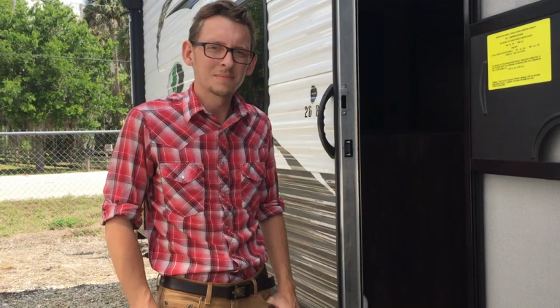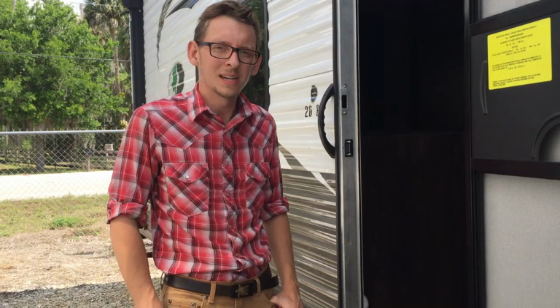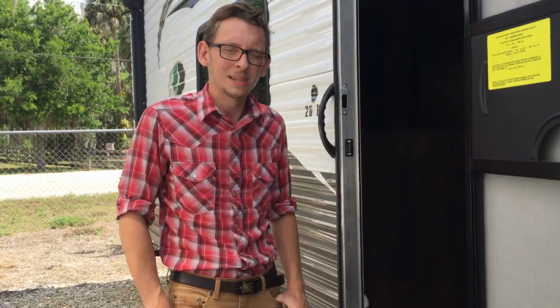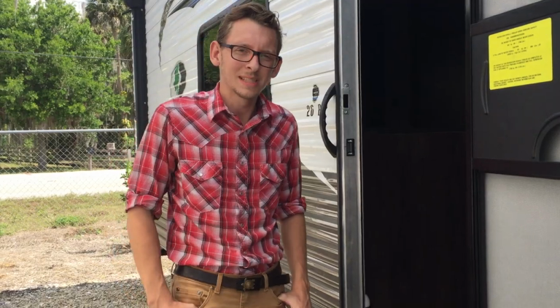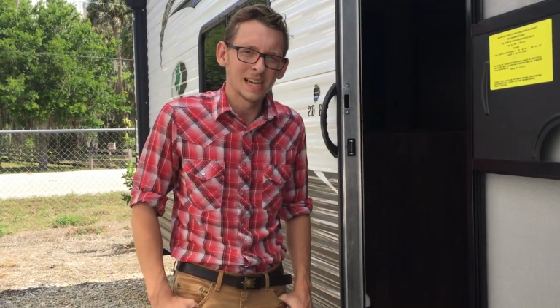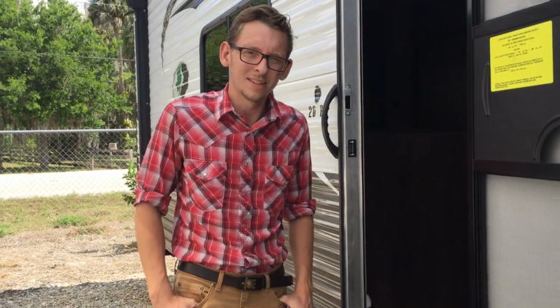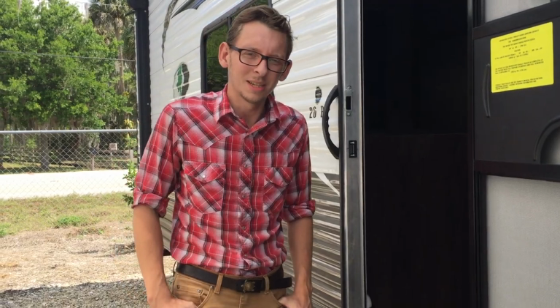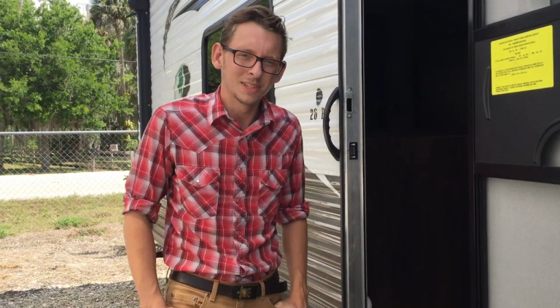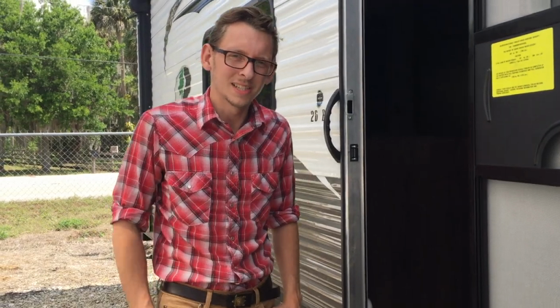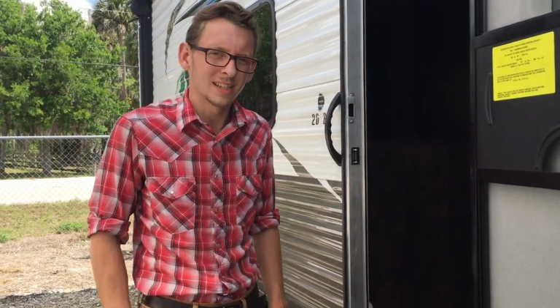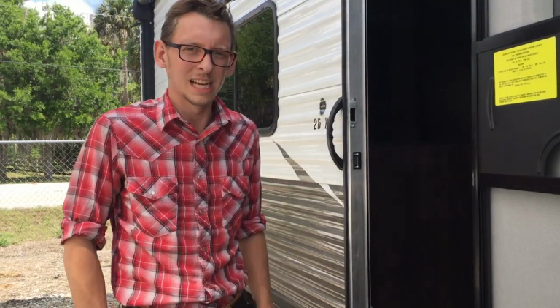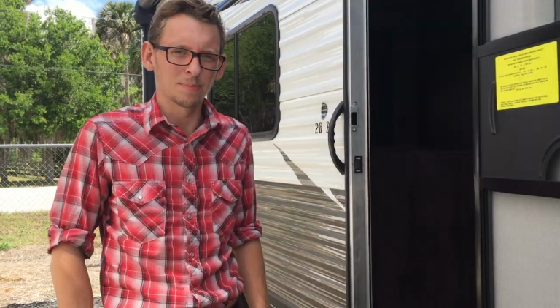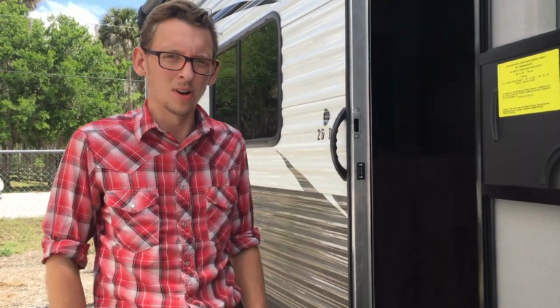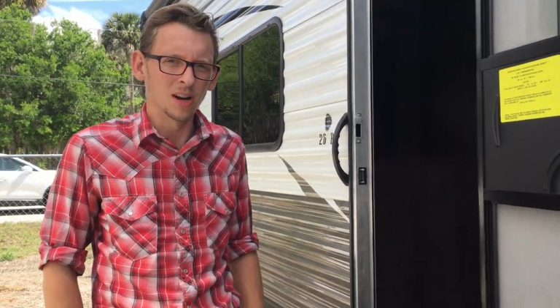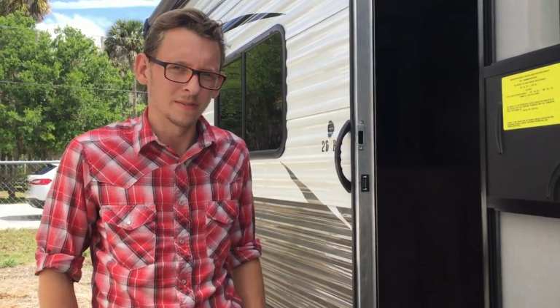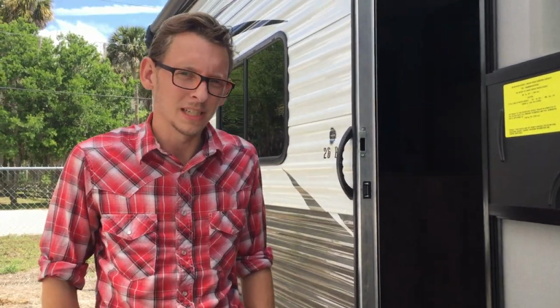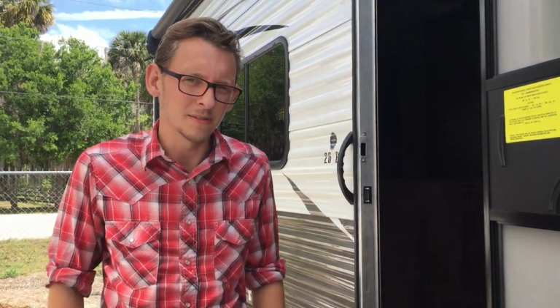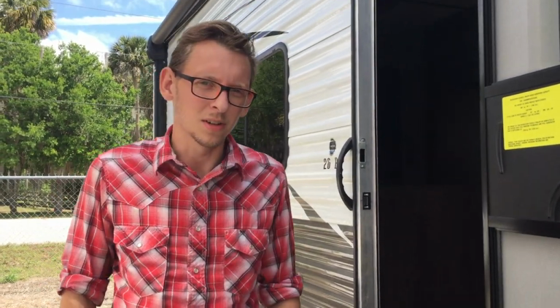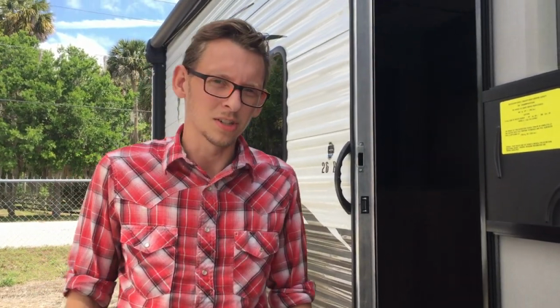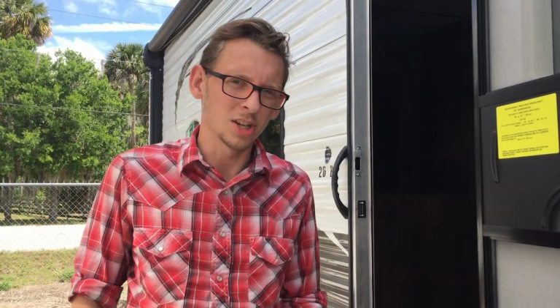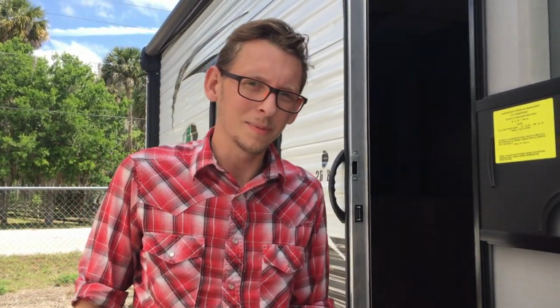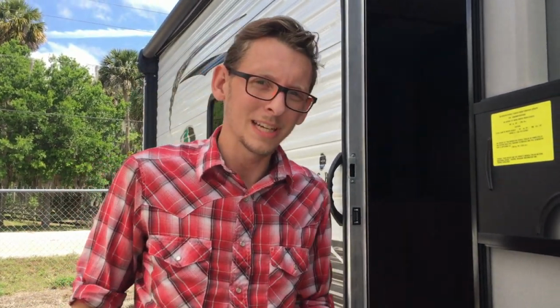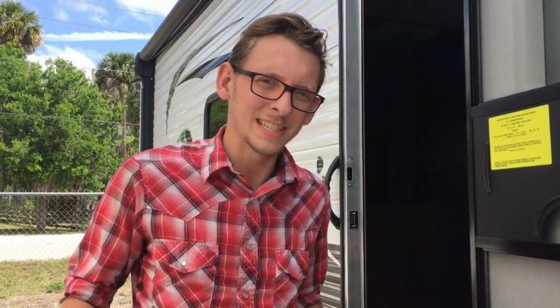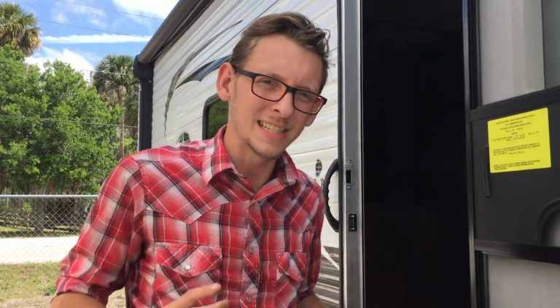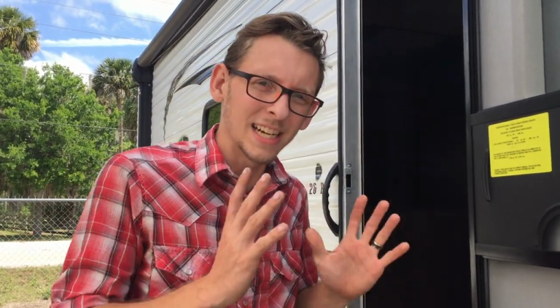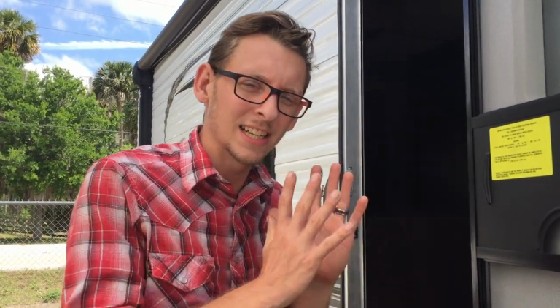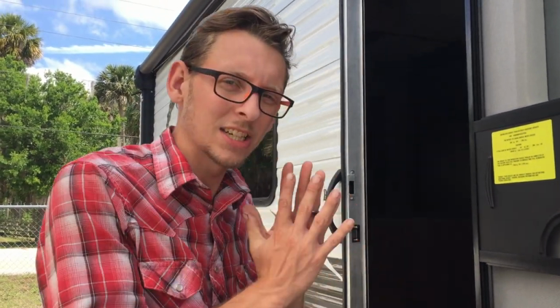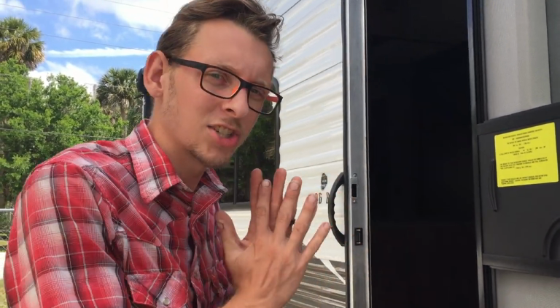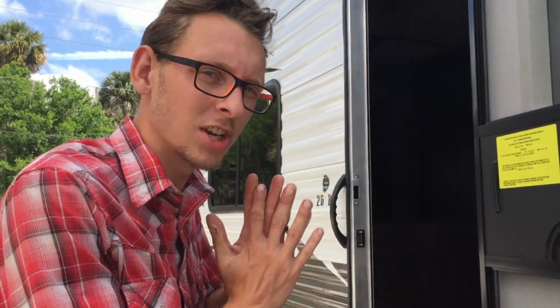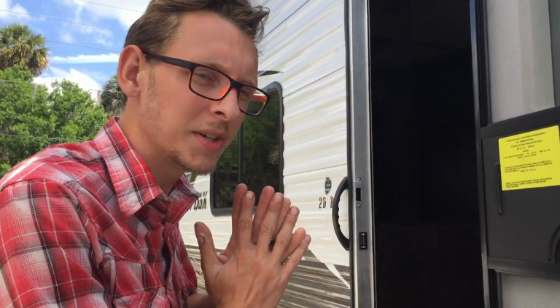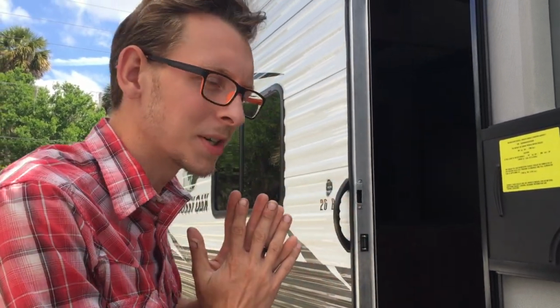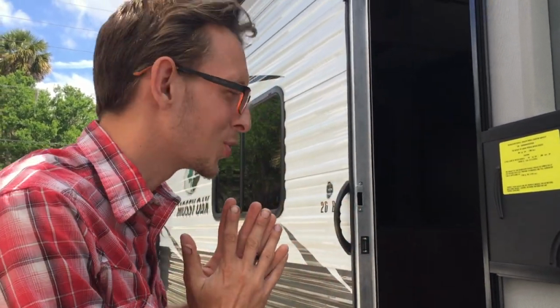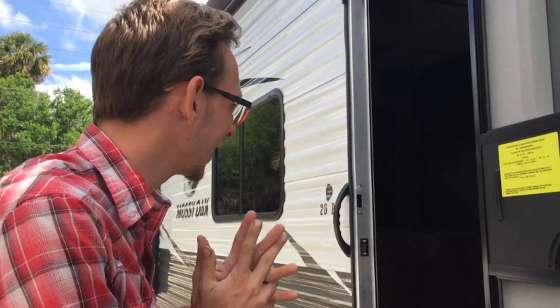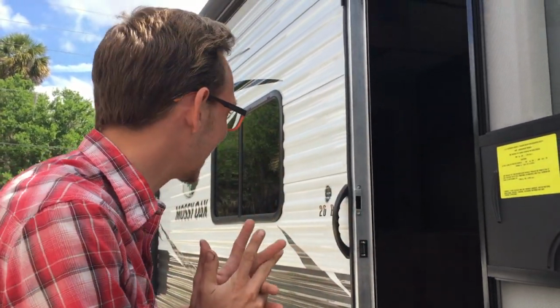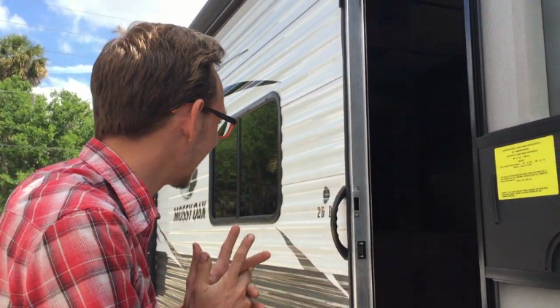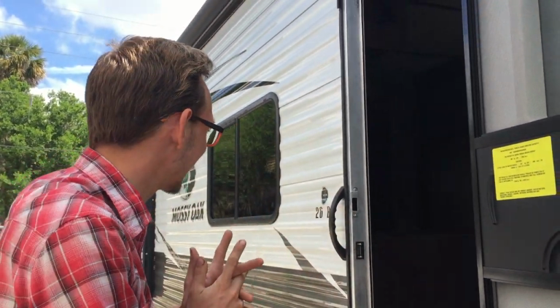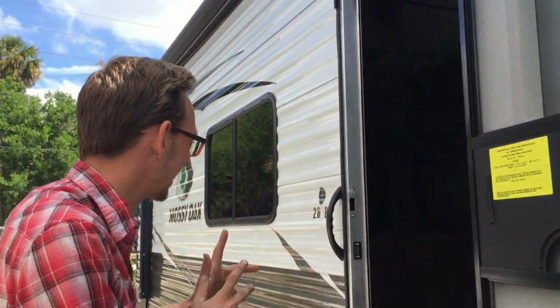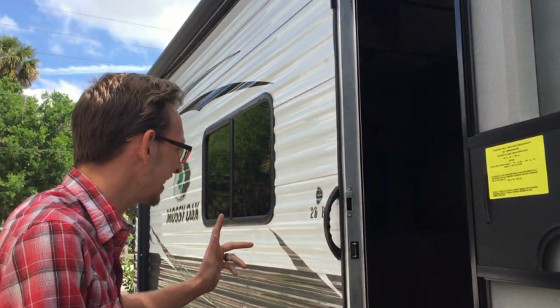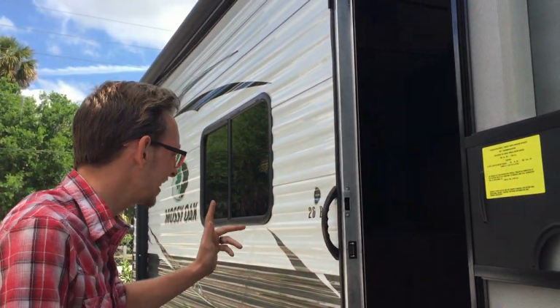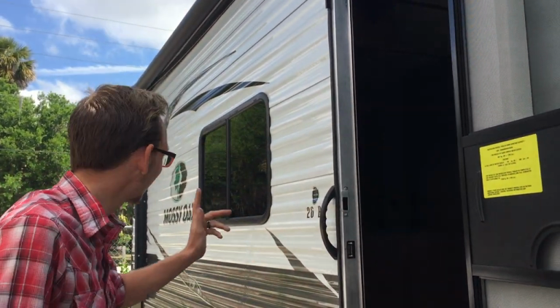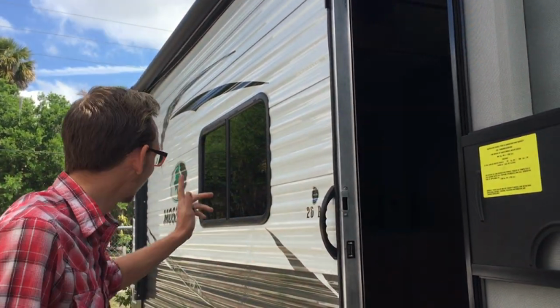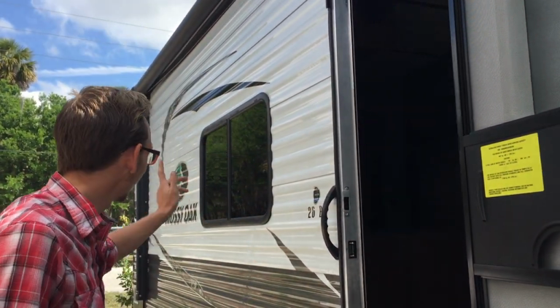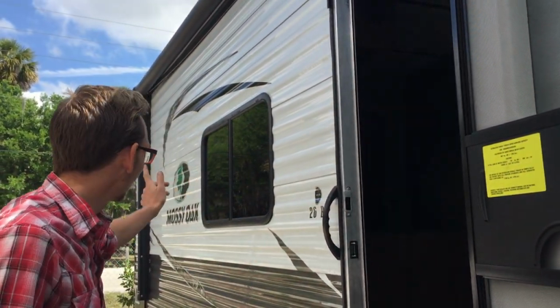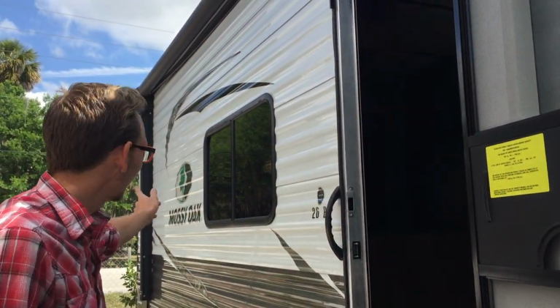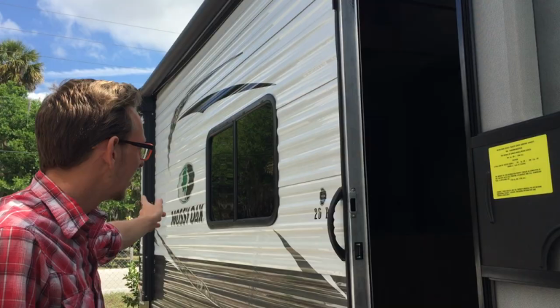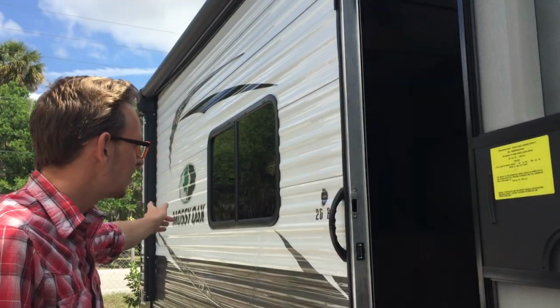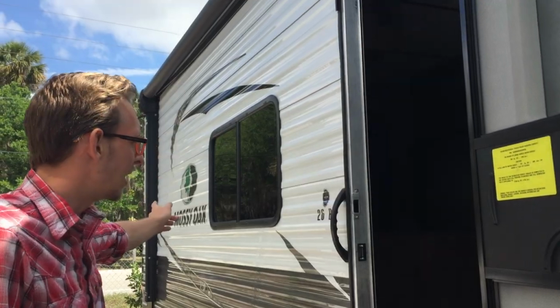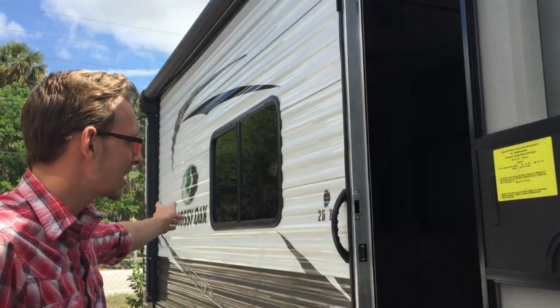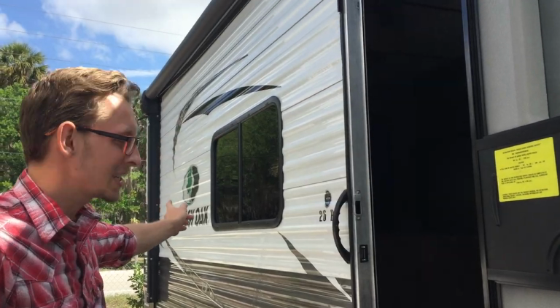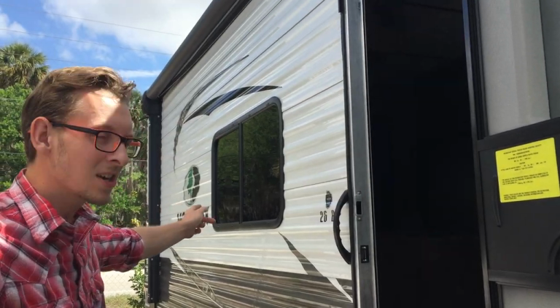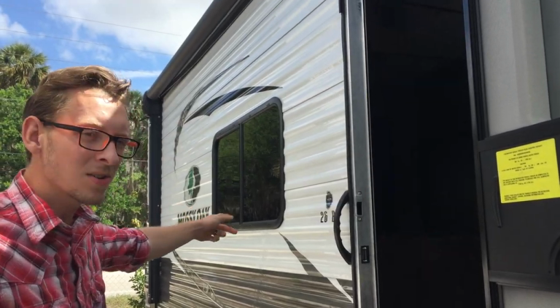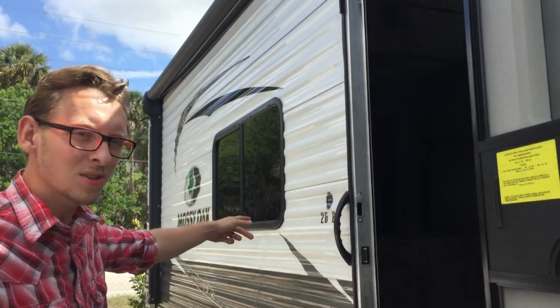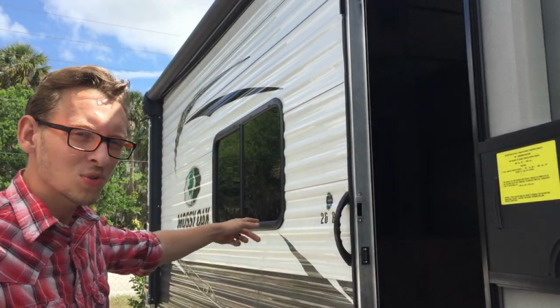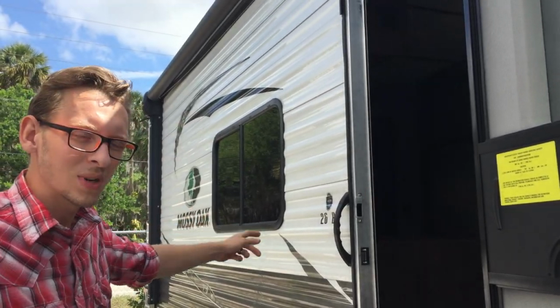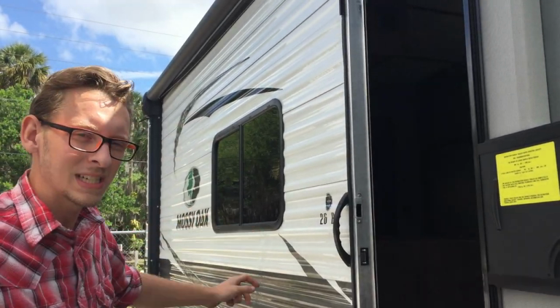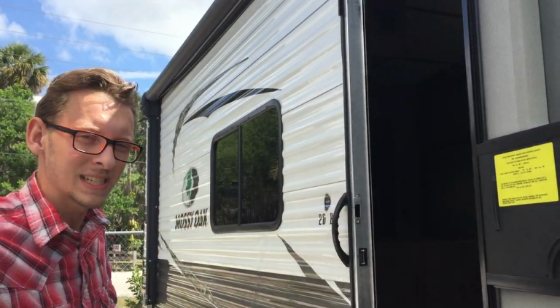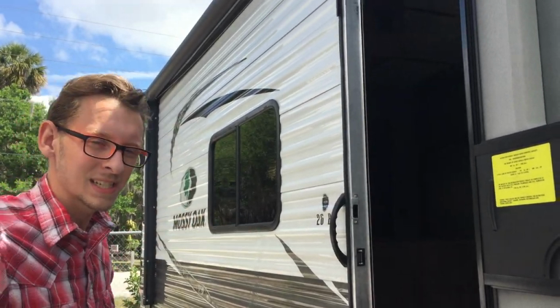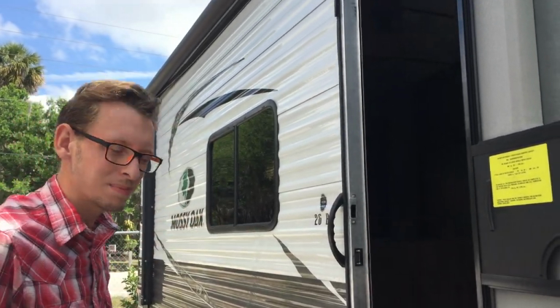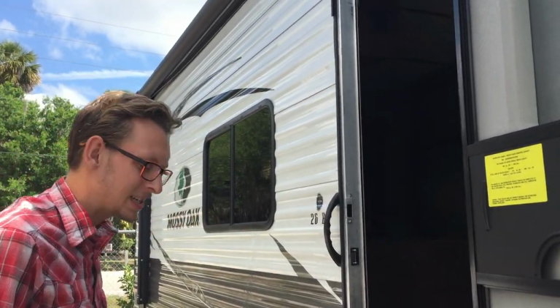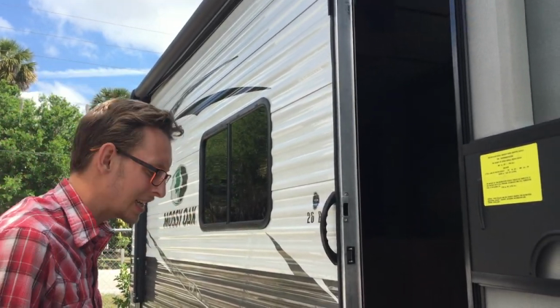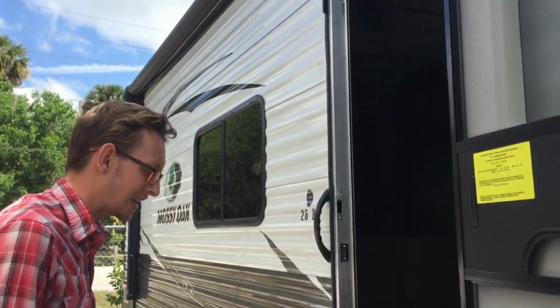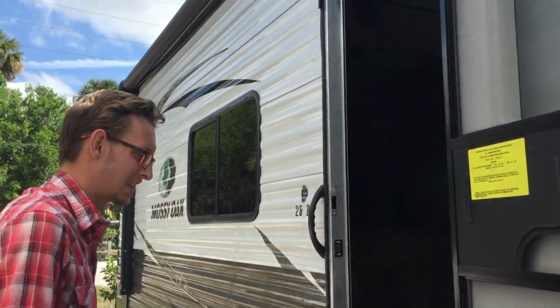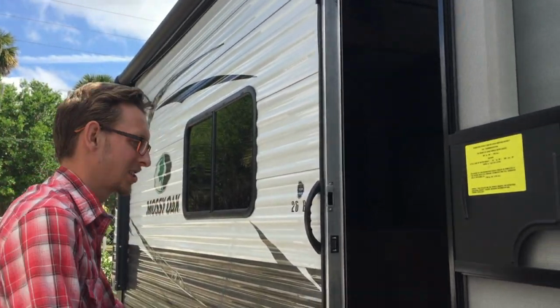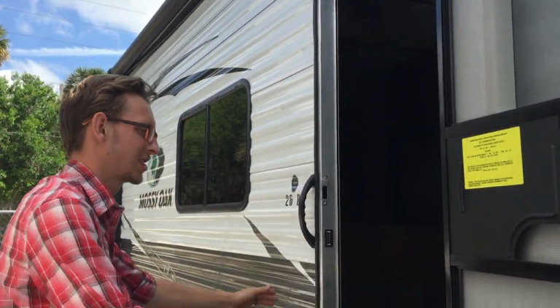My name is Kendall, I'm with Sun Camper RV of Okeechobee, and today I'd like to show you a 2019 Mossy Oak 26BH.